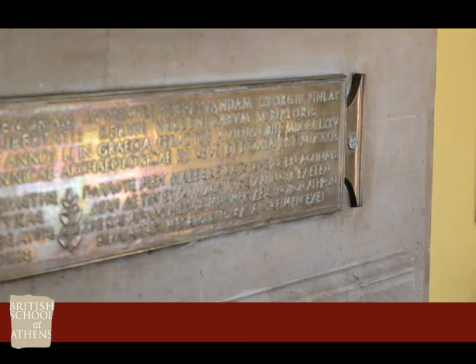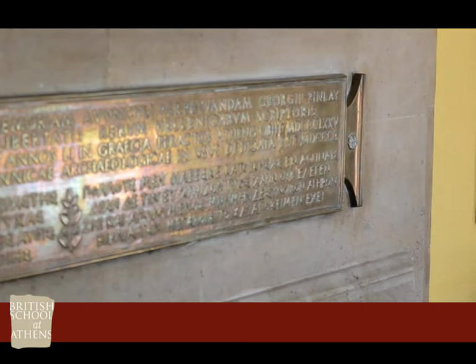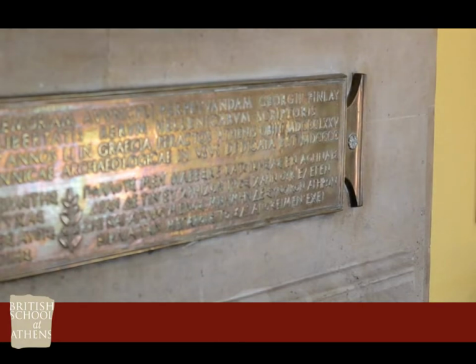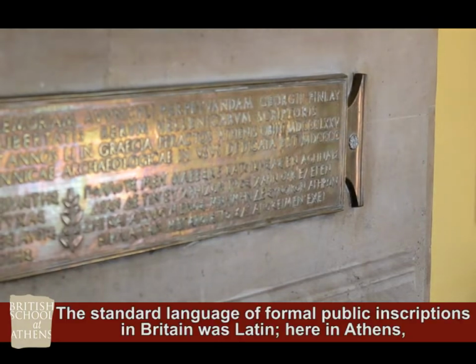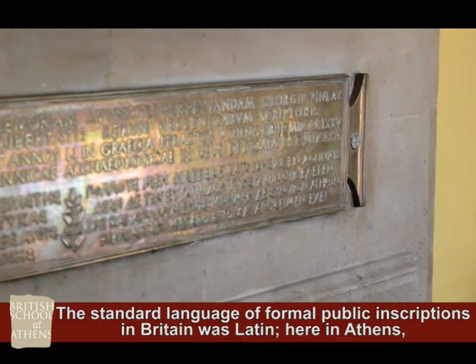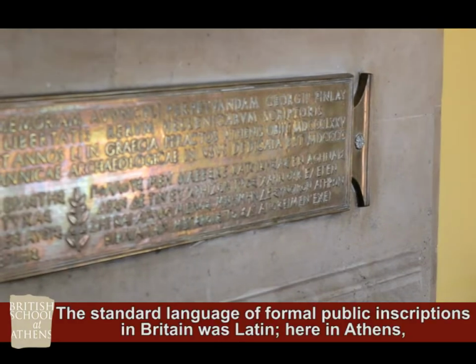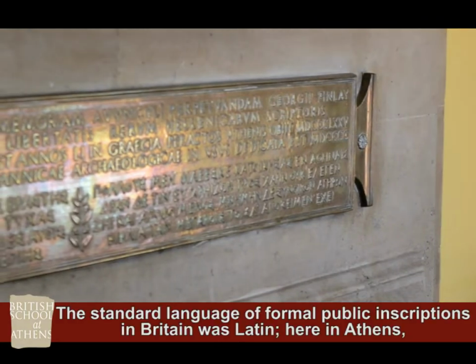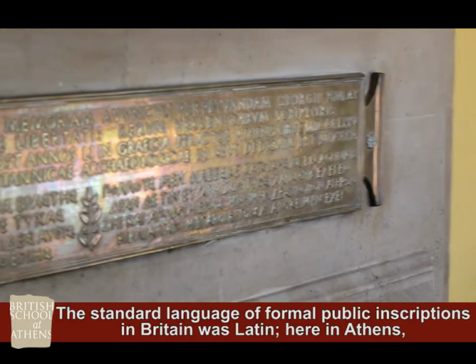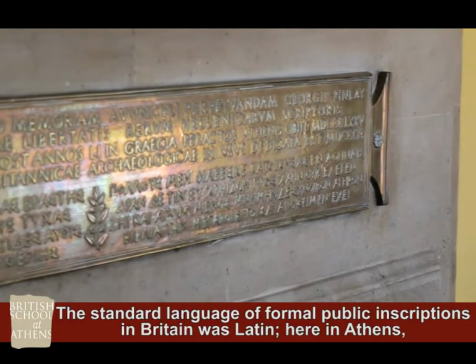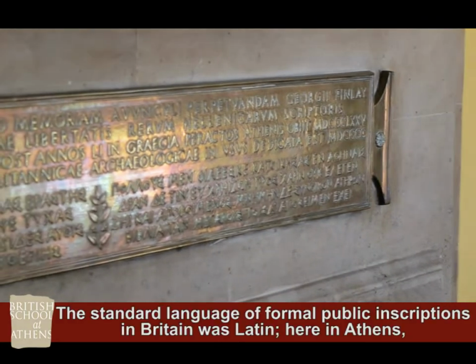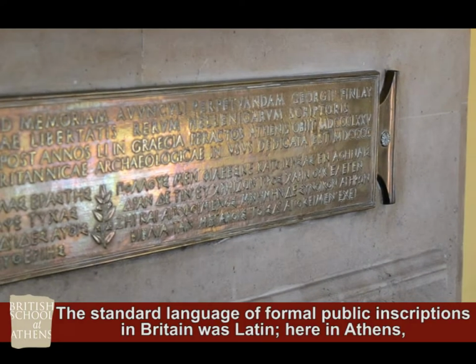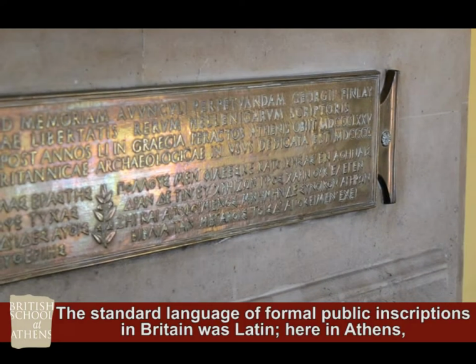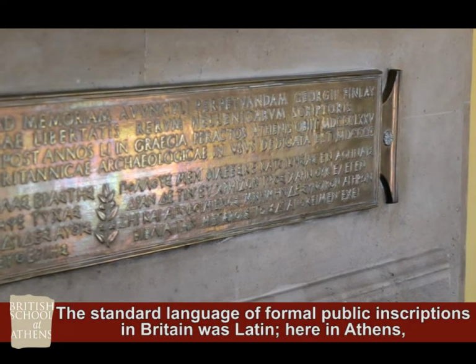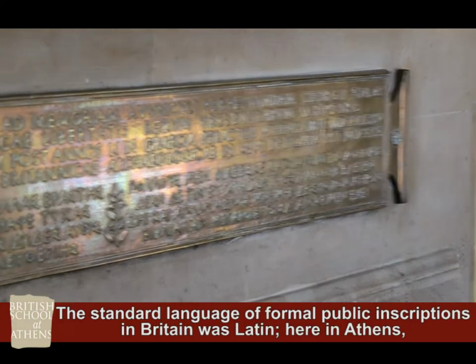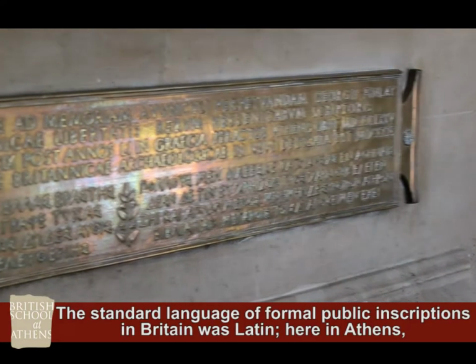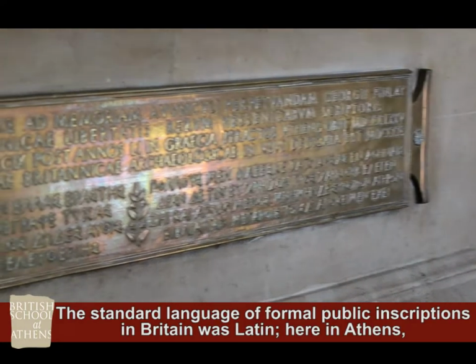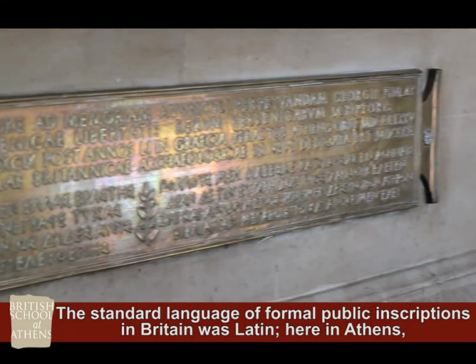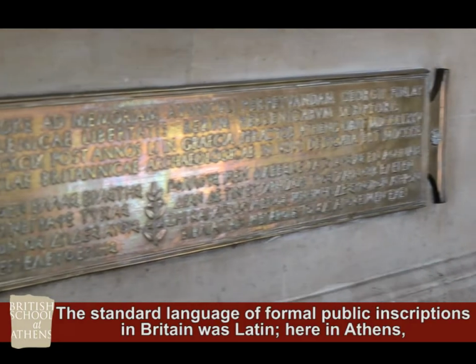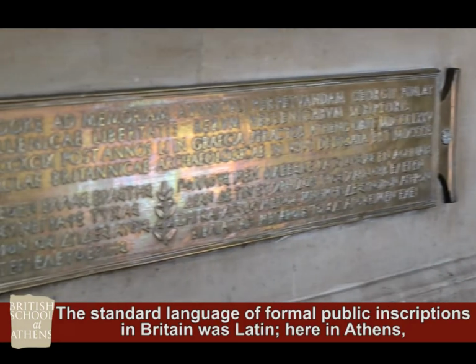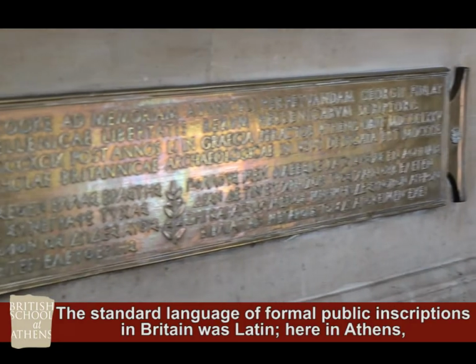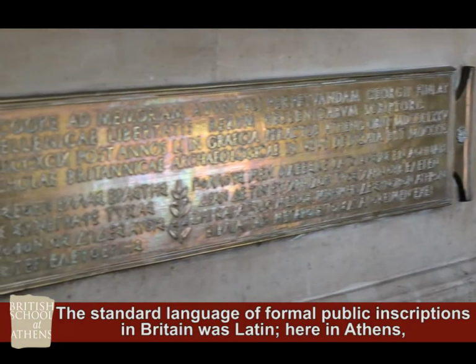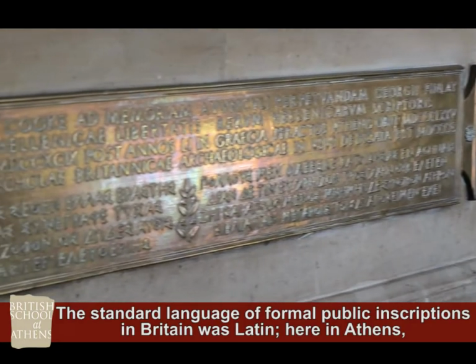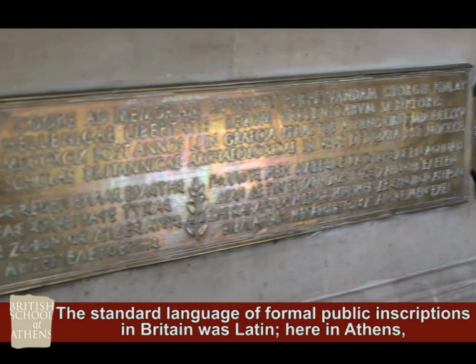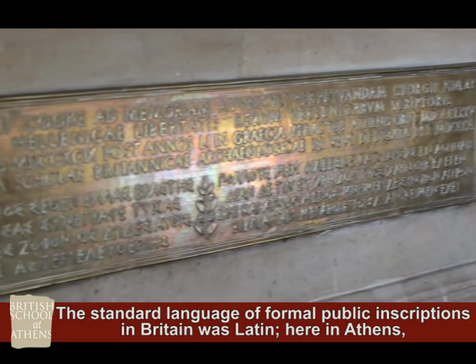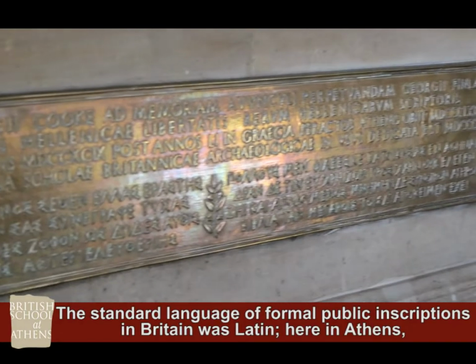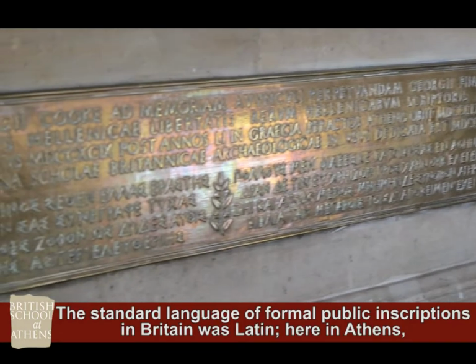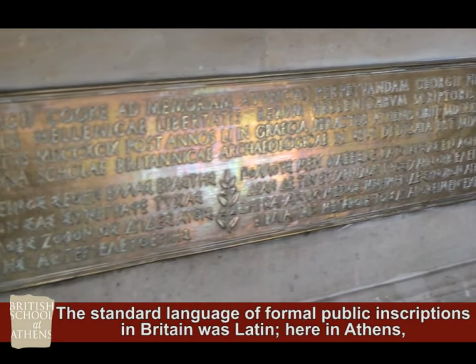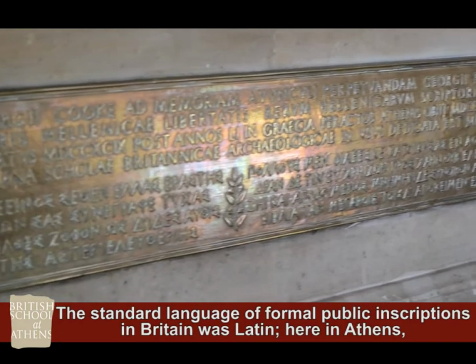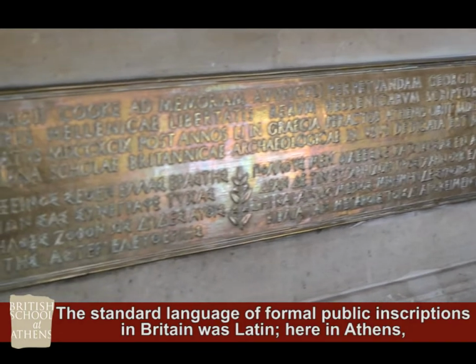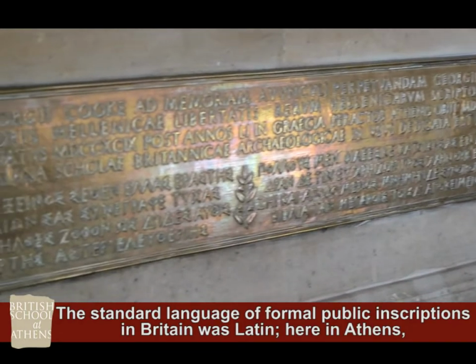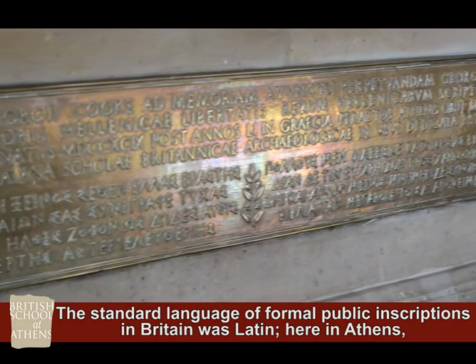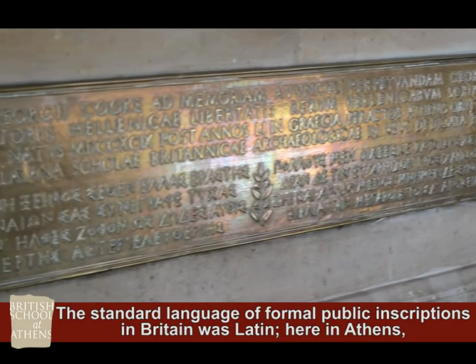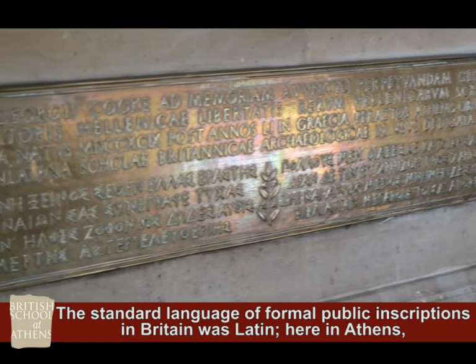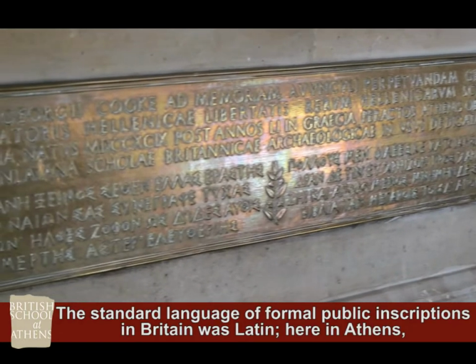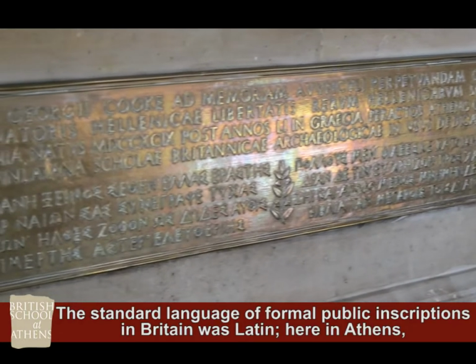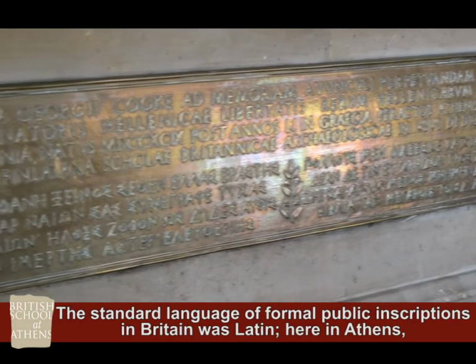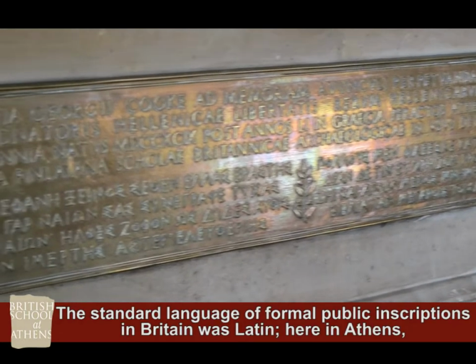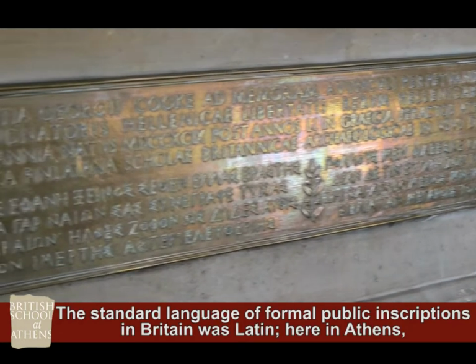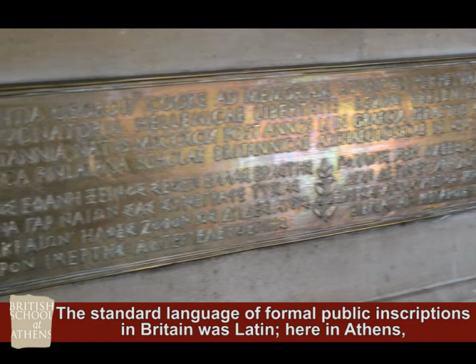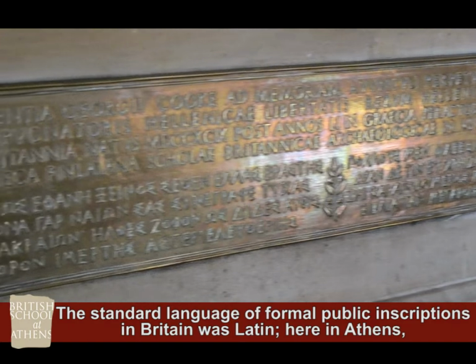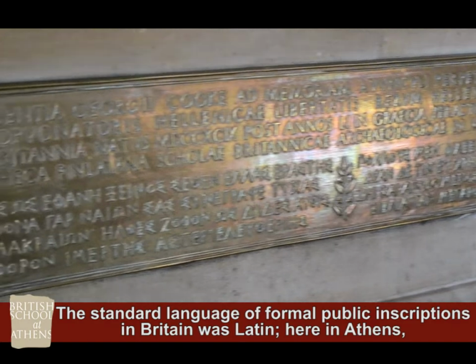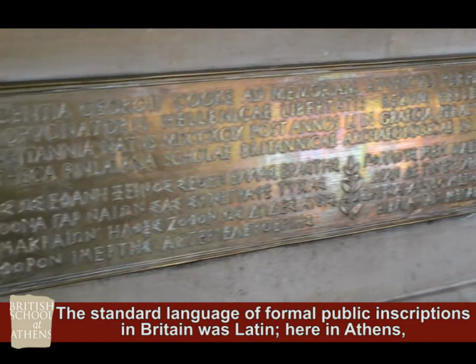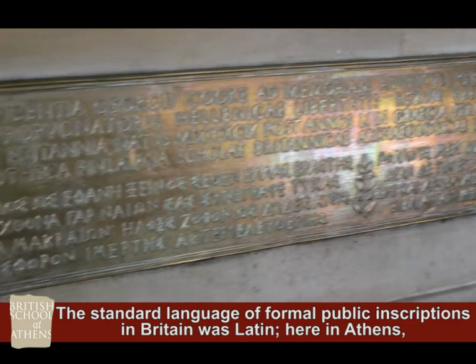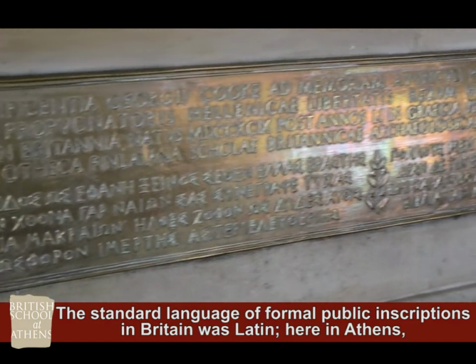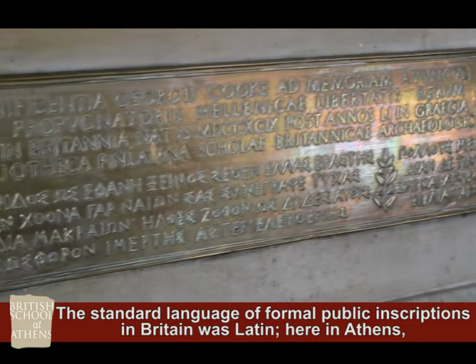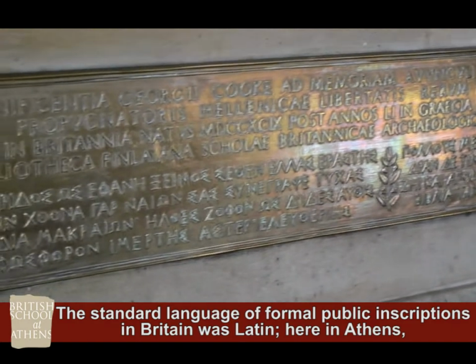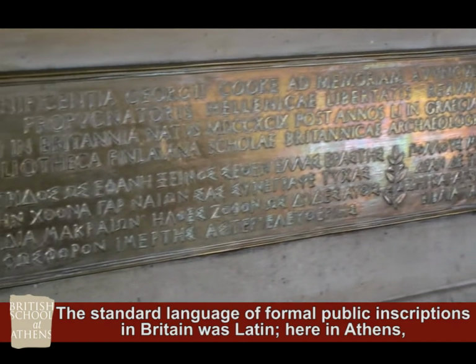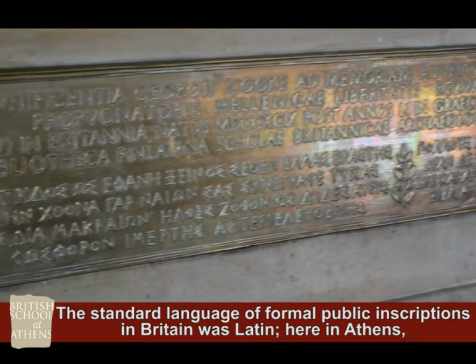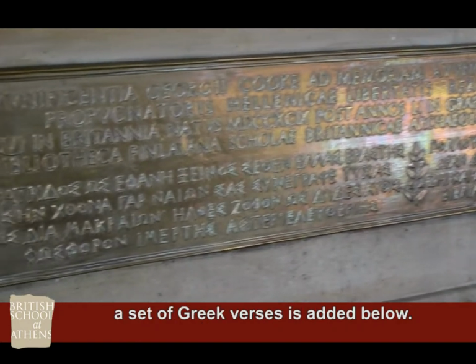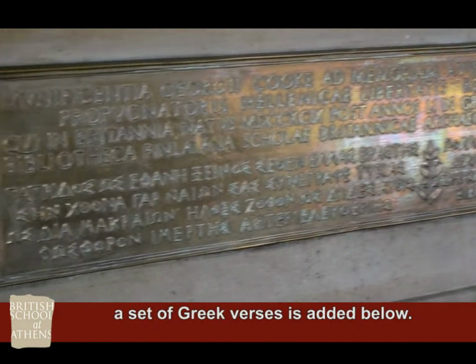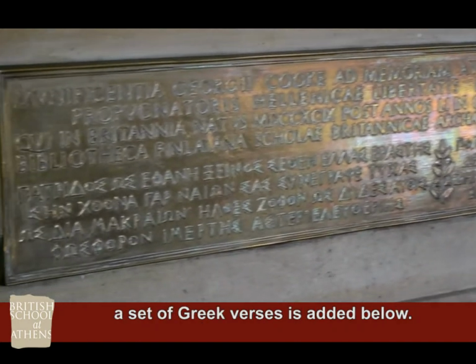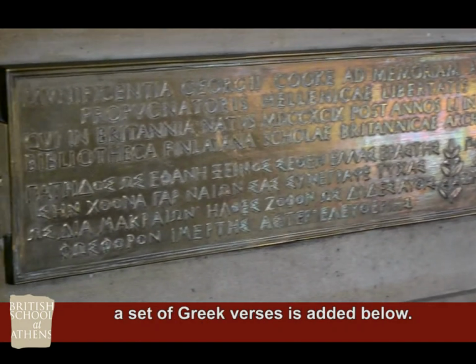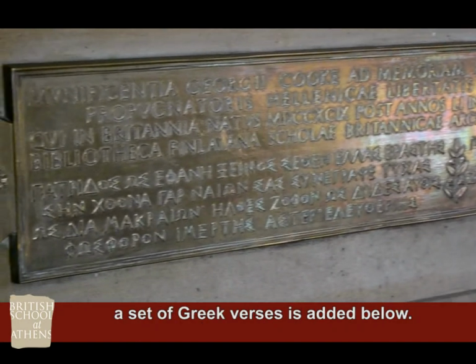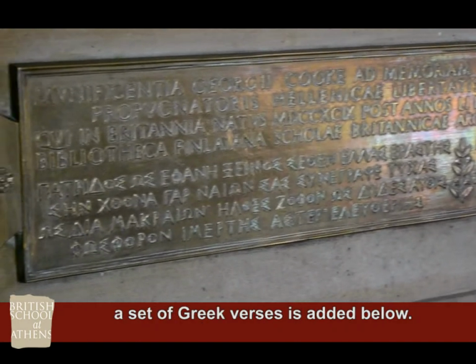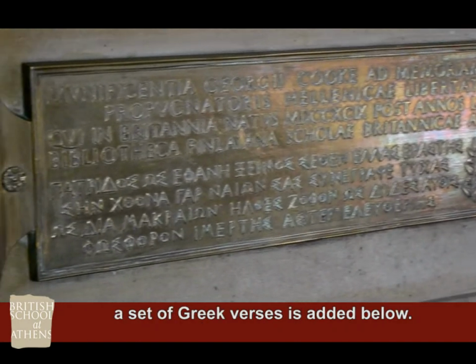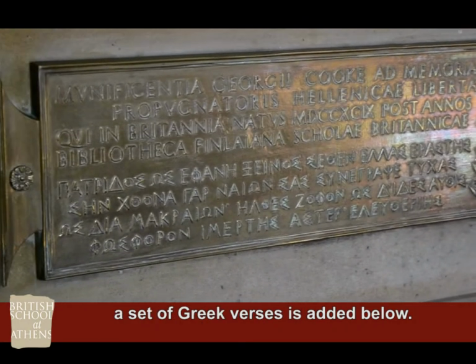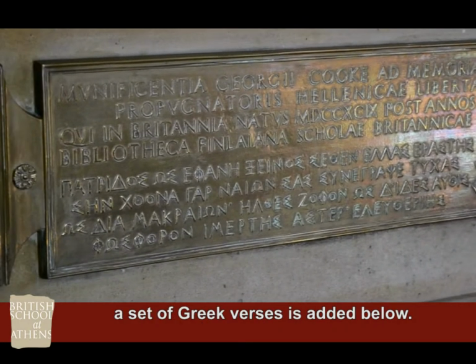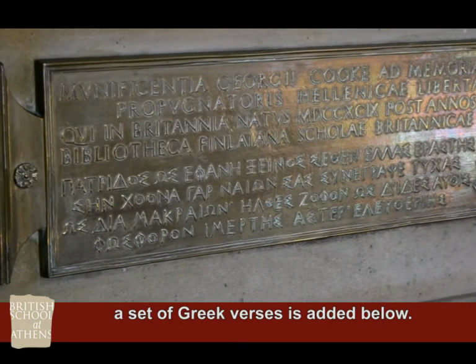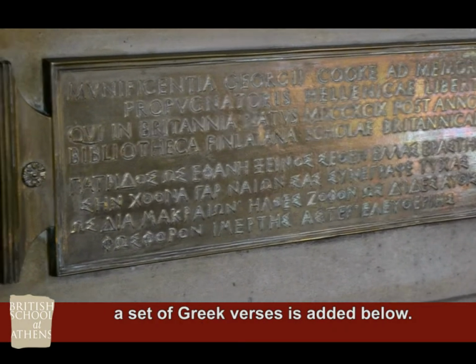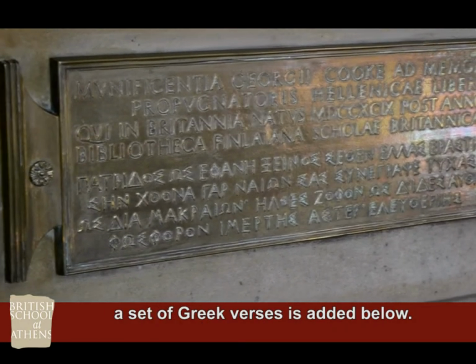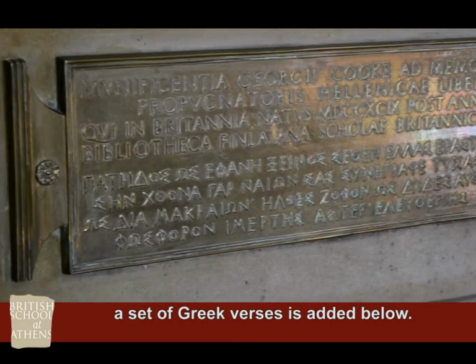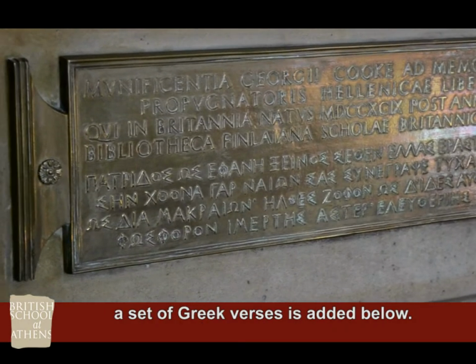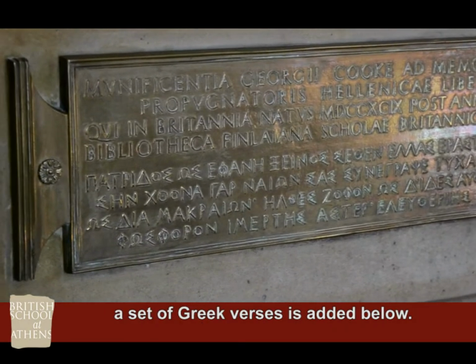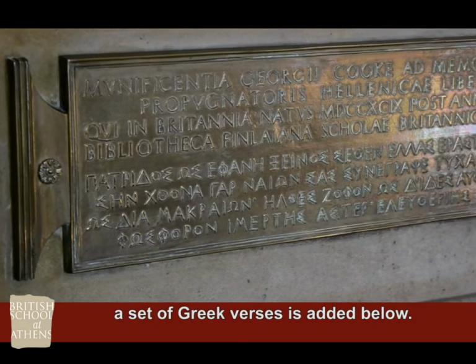The standard language of formal public inscriptions in Britain was Latin. Here in Athens, a set of Greek verses is added below.